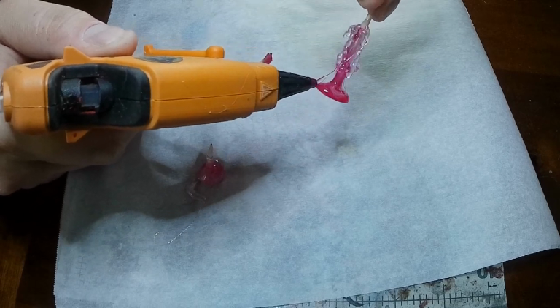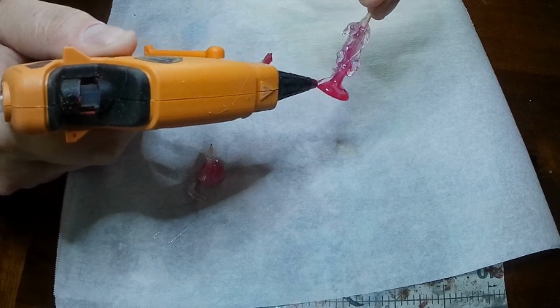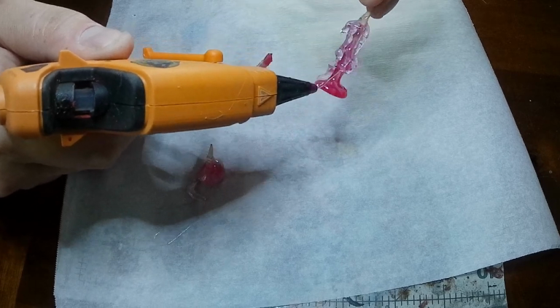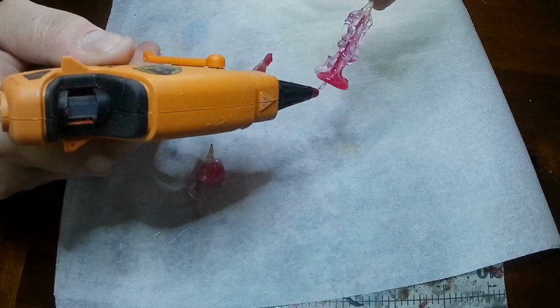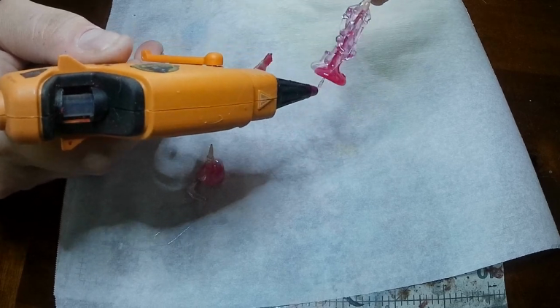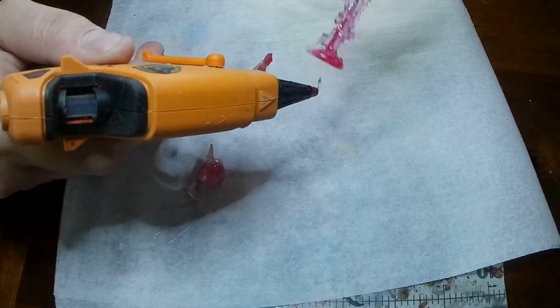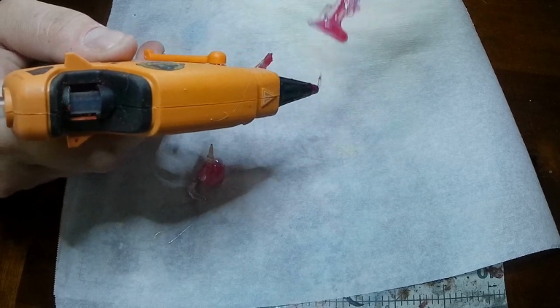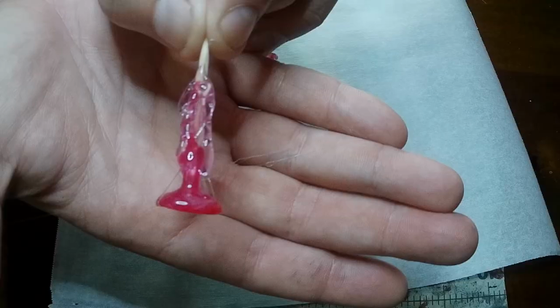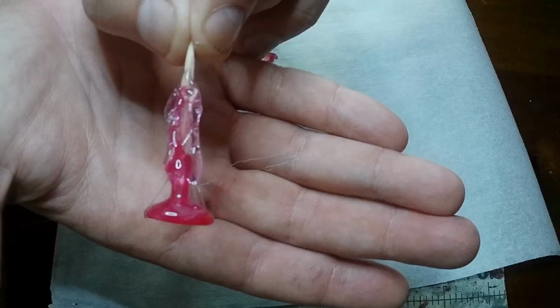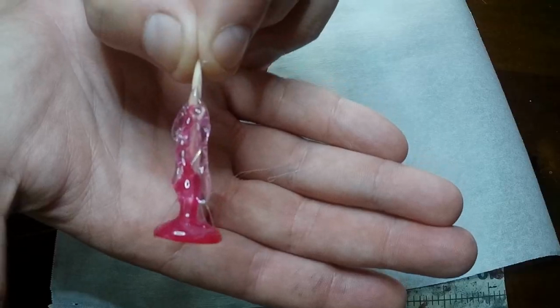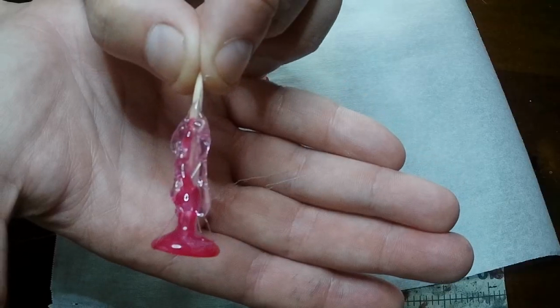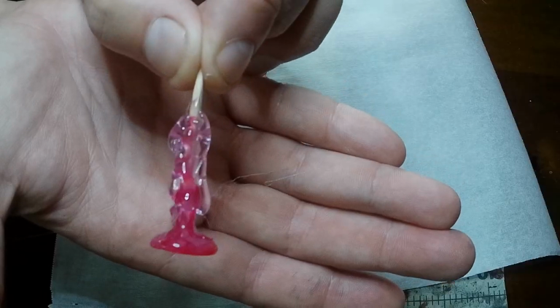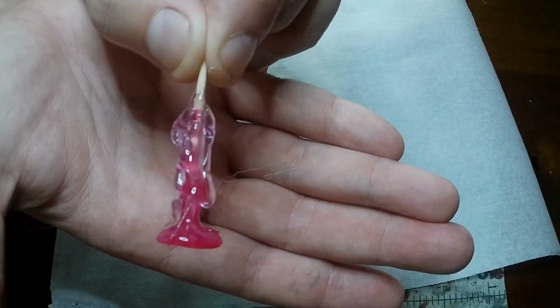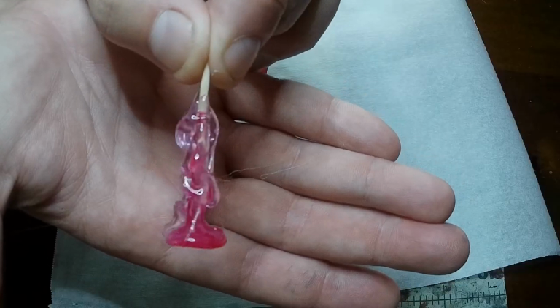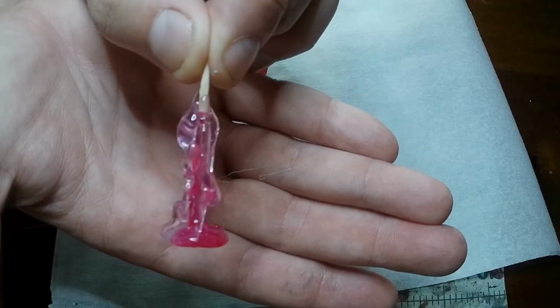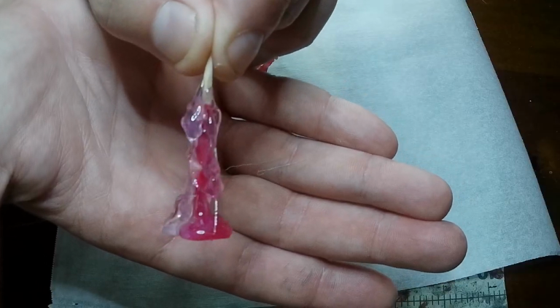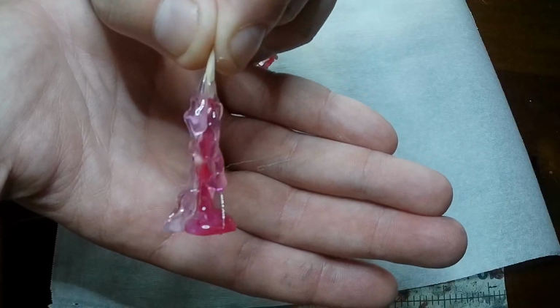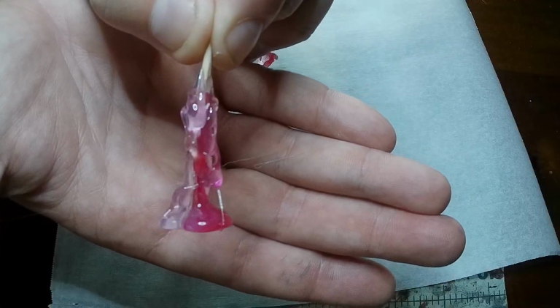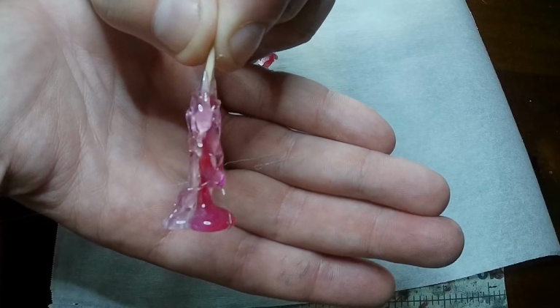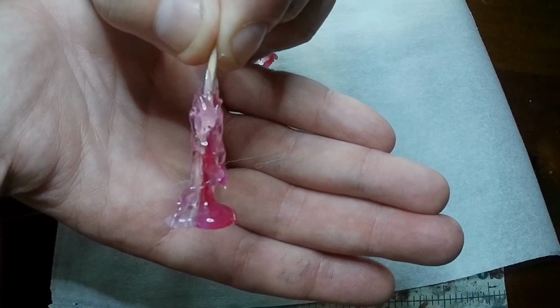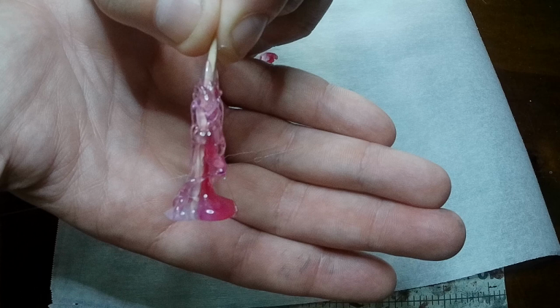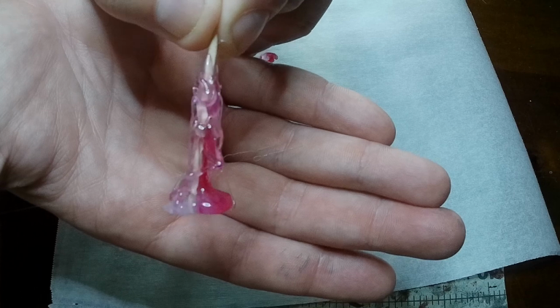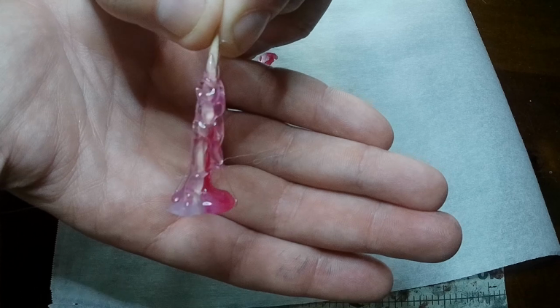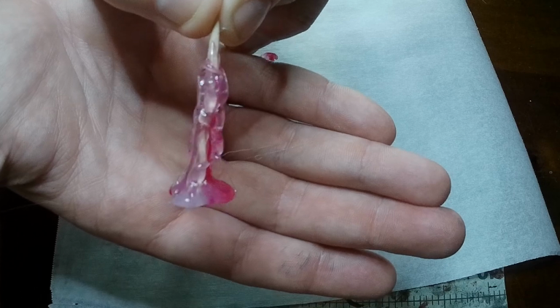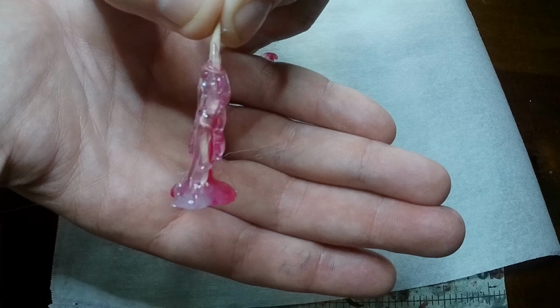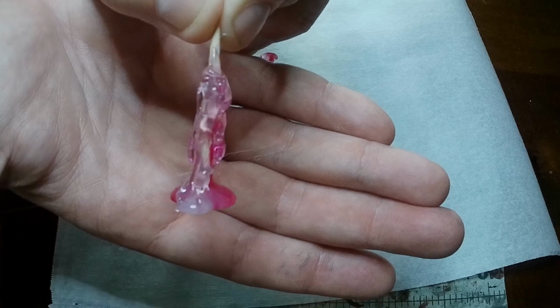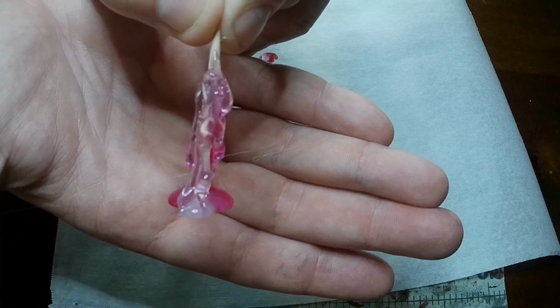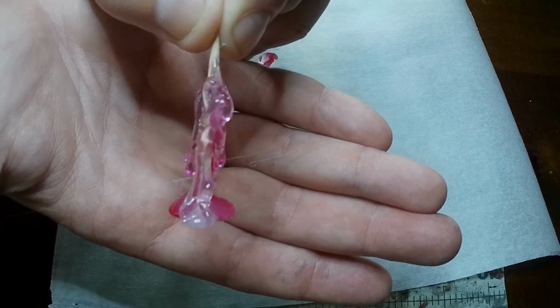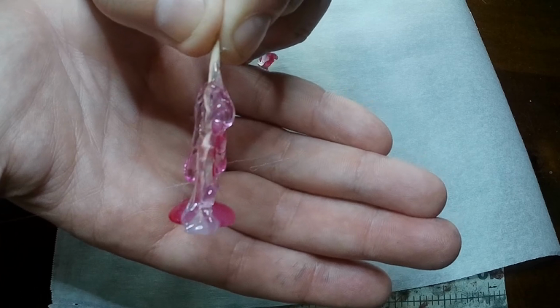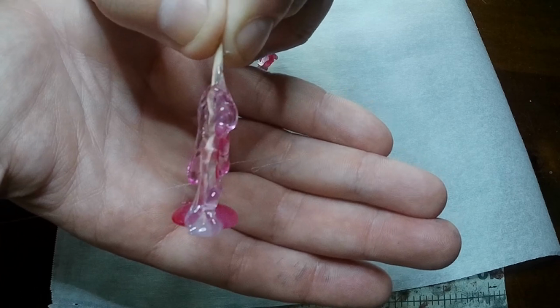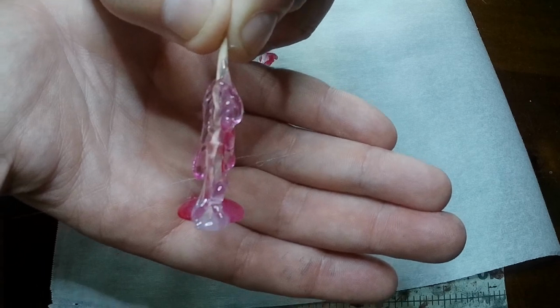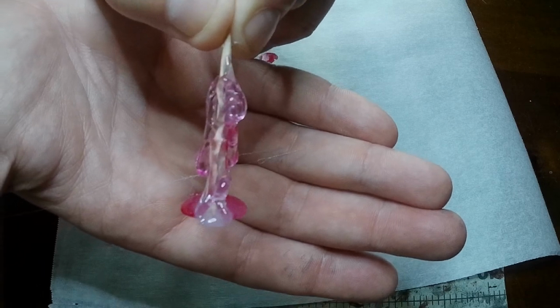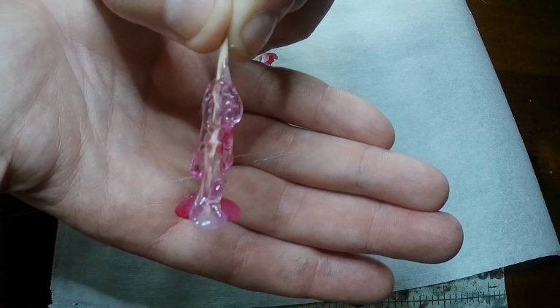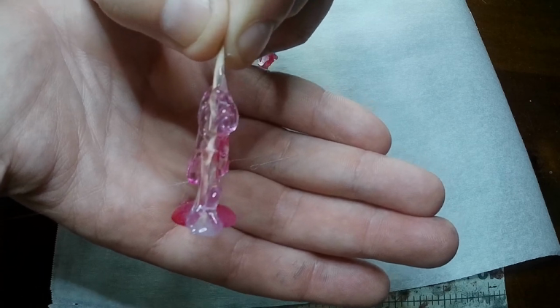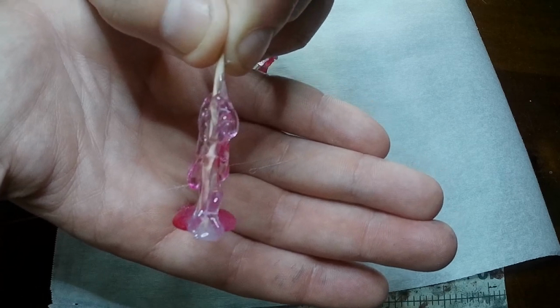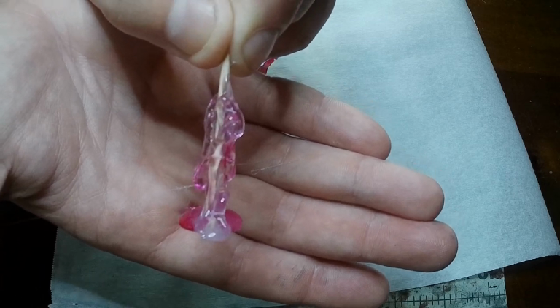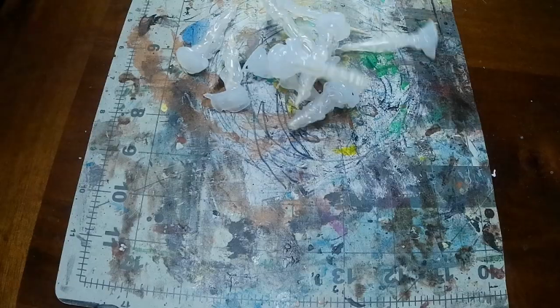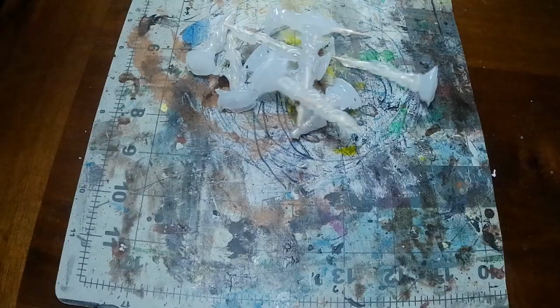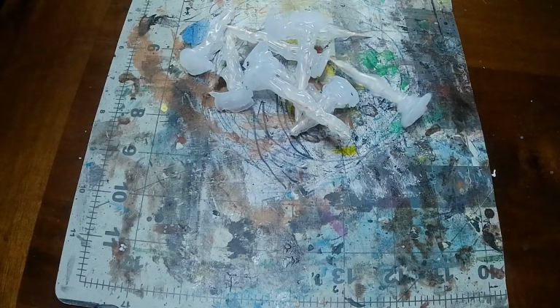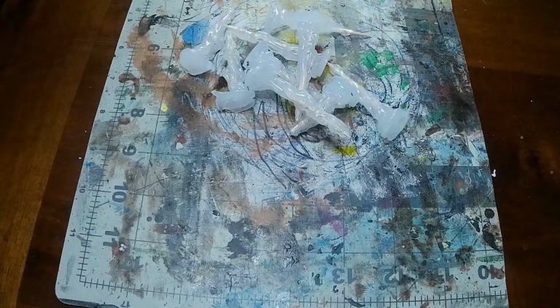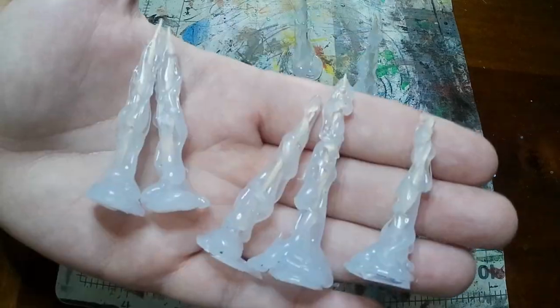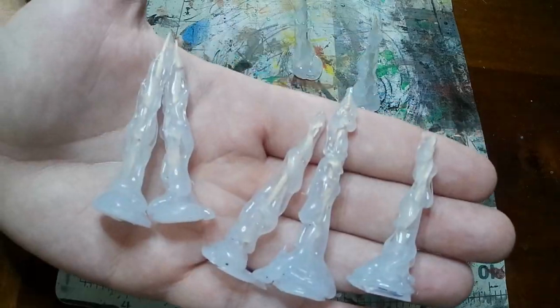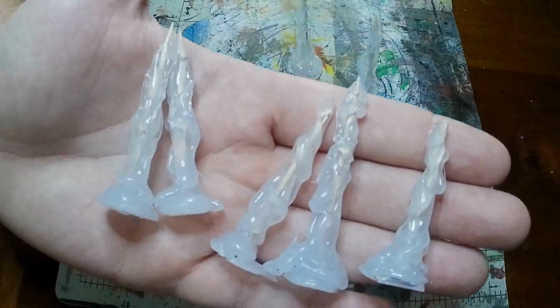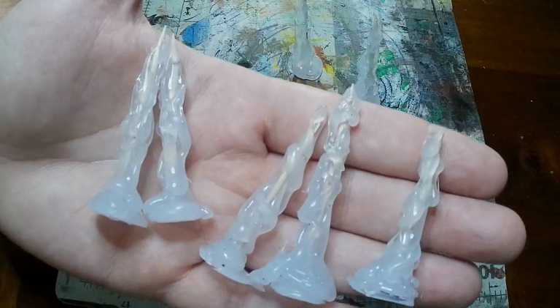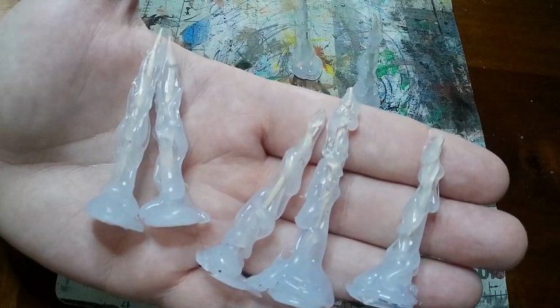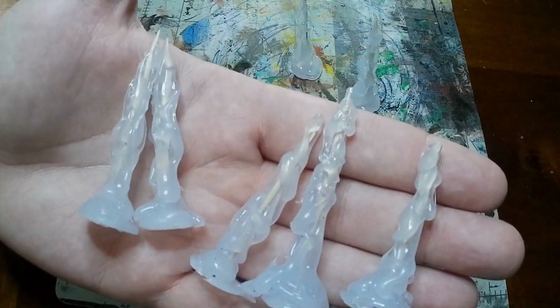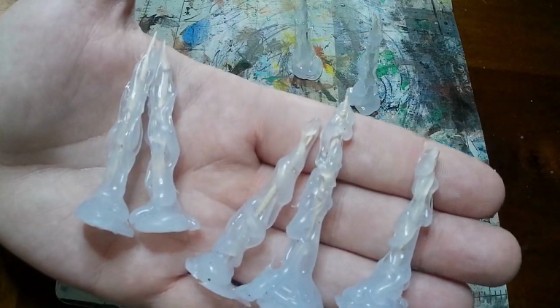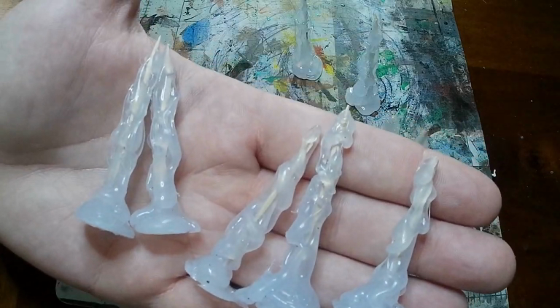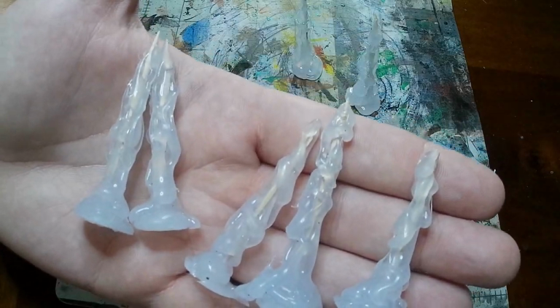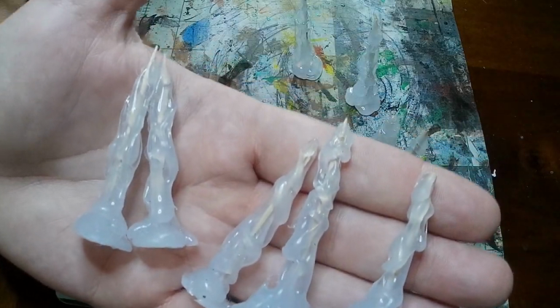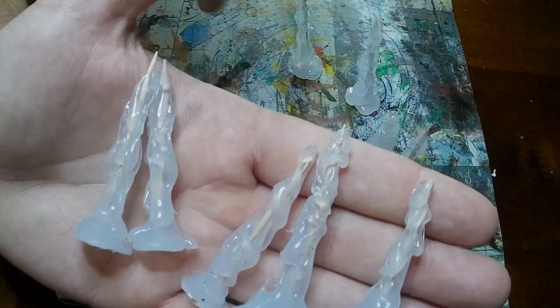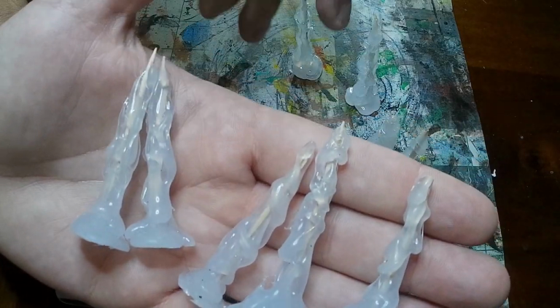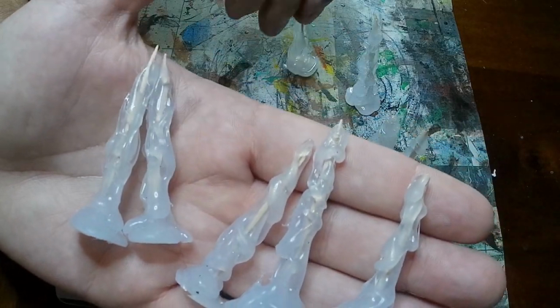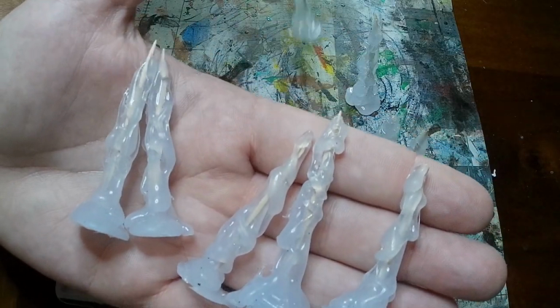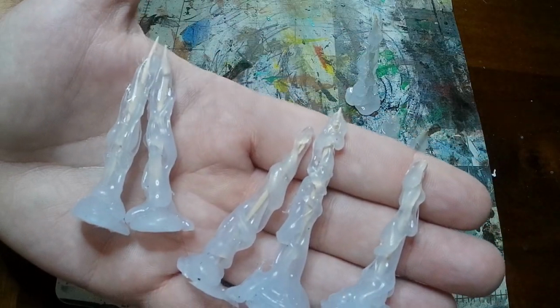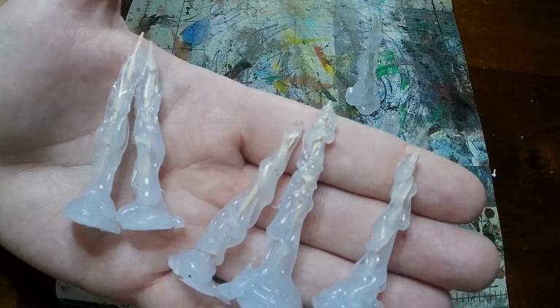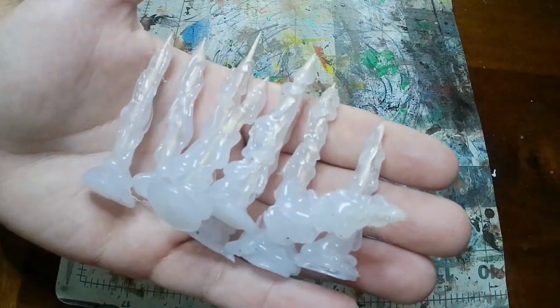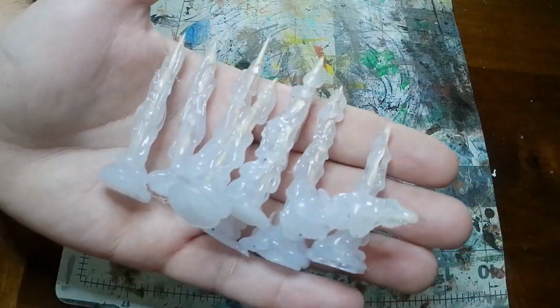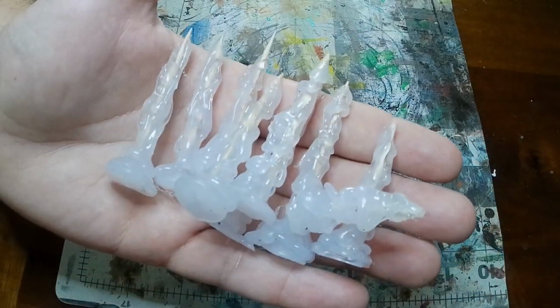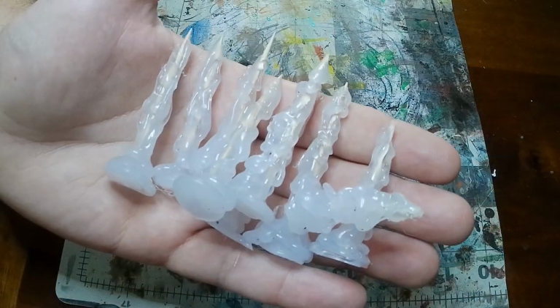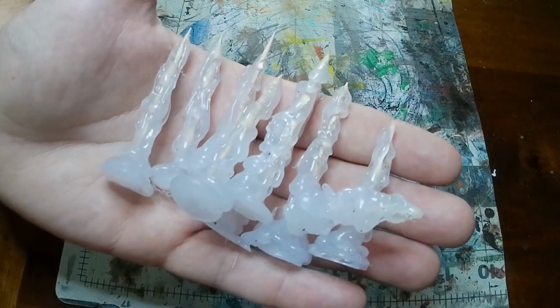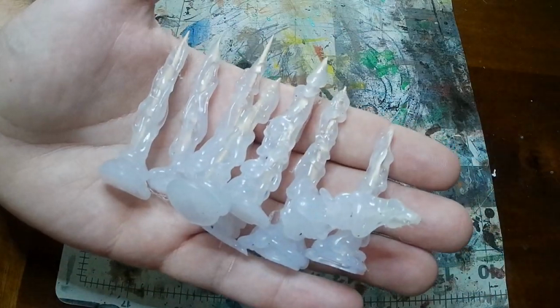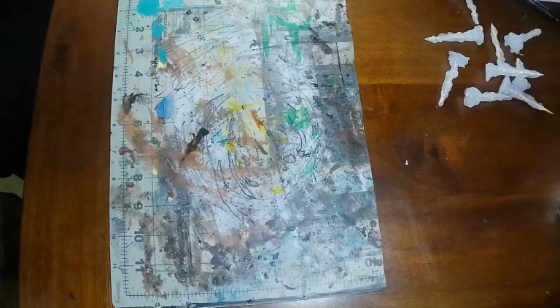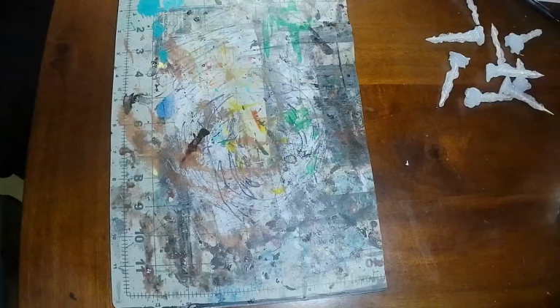Once you've done that, you're going to make a bunch of them. And once you have a bunch of them, we're on to some crystals.